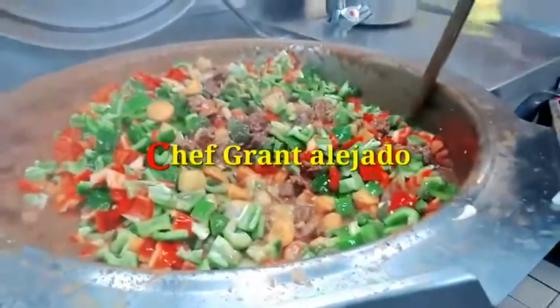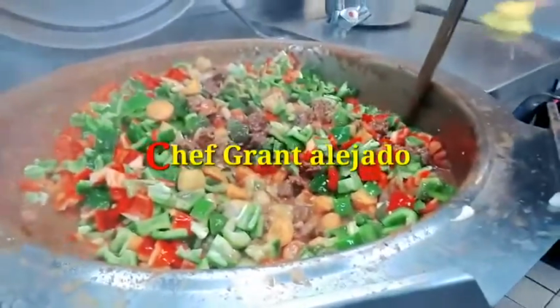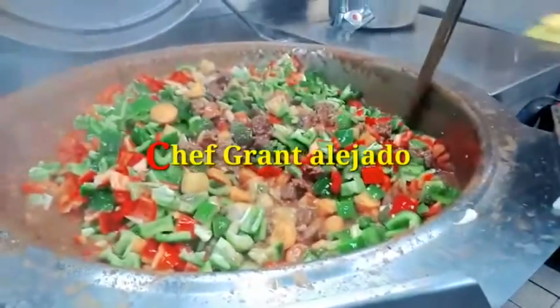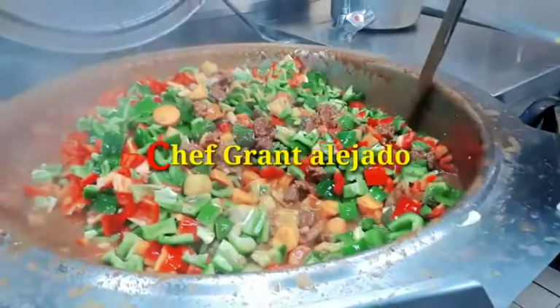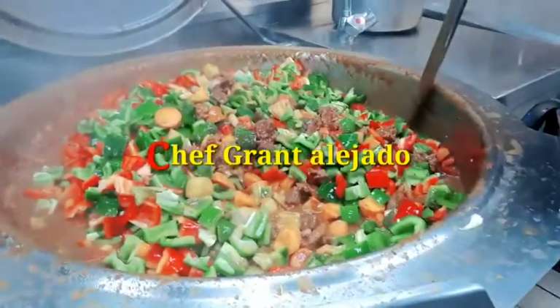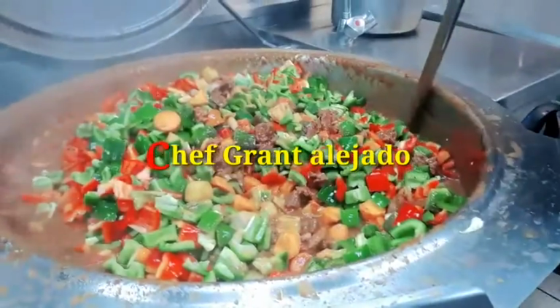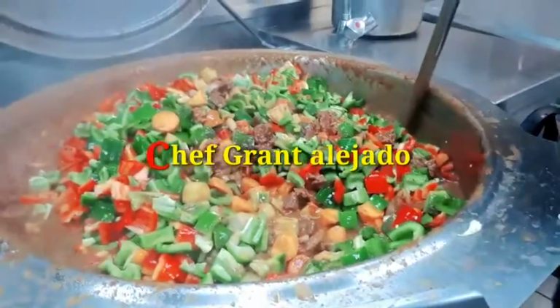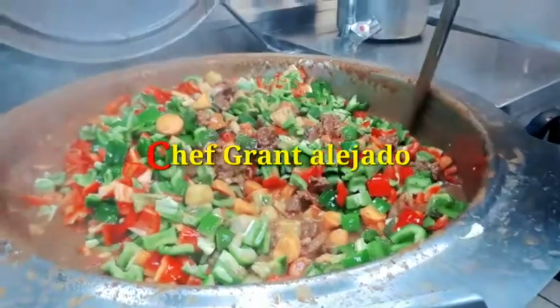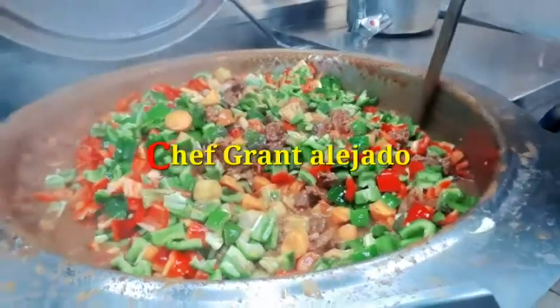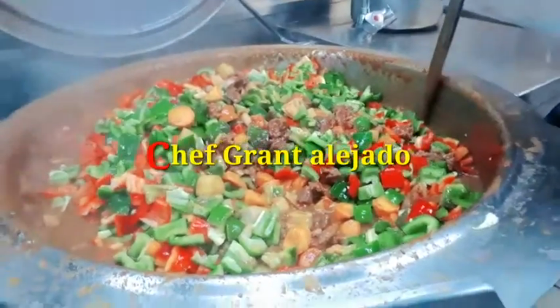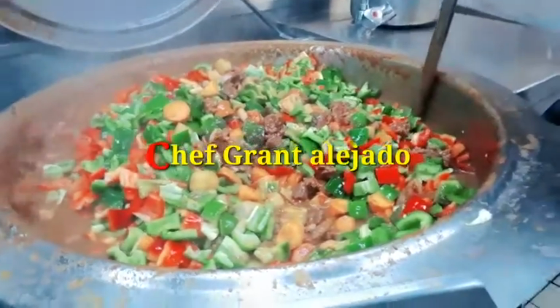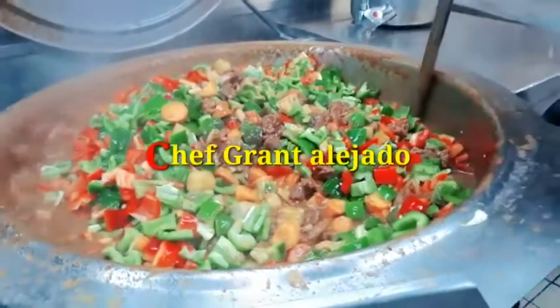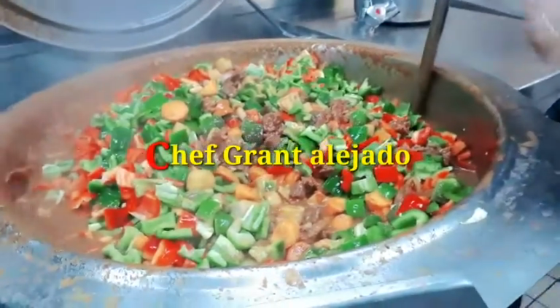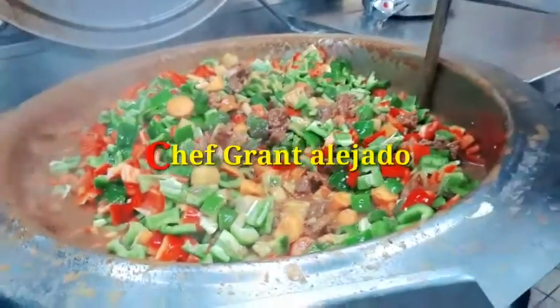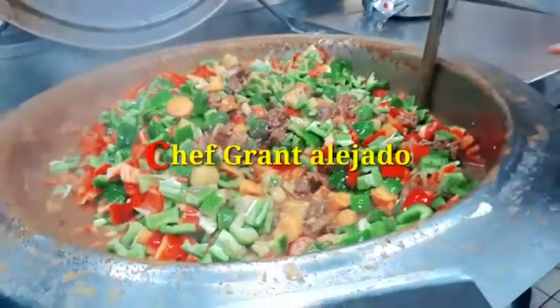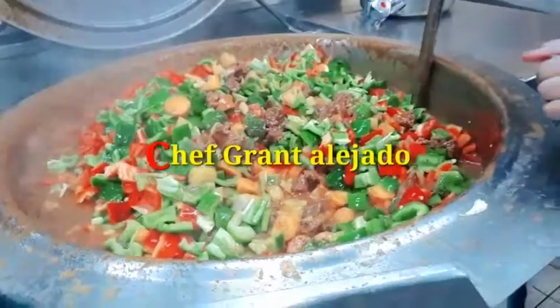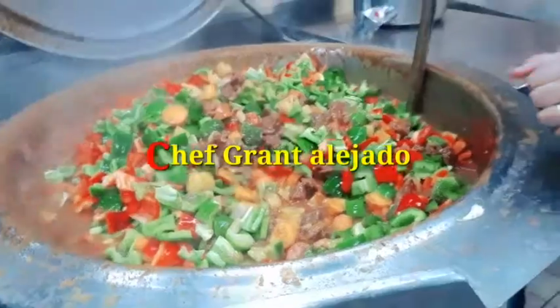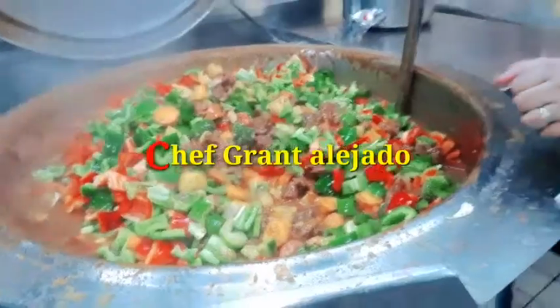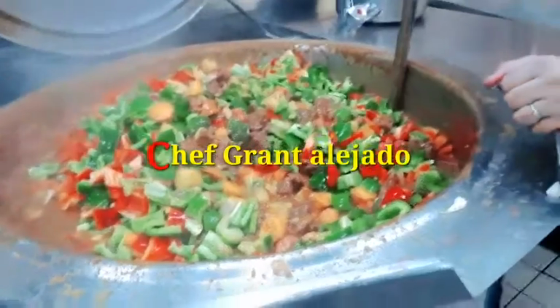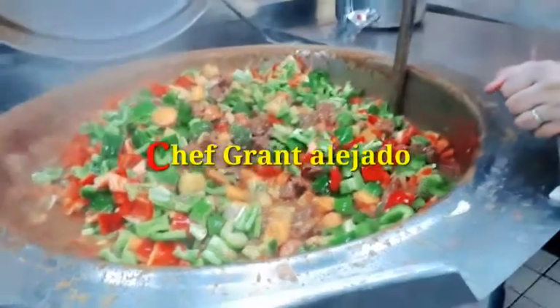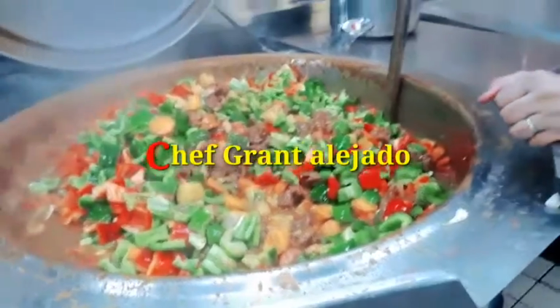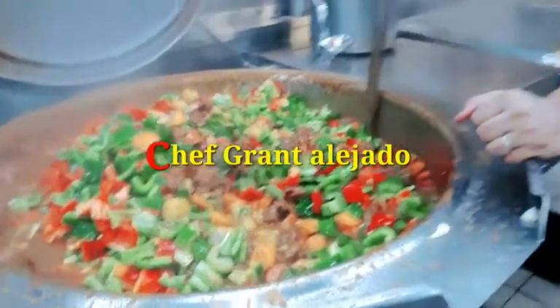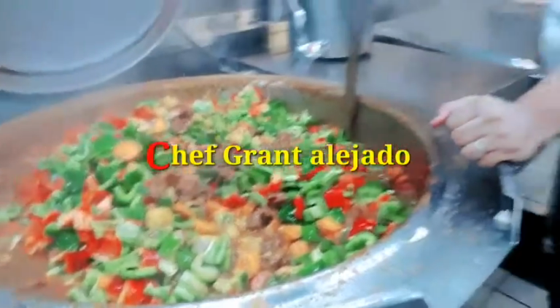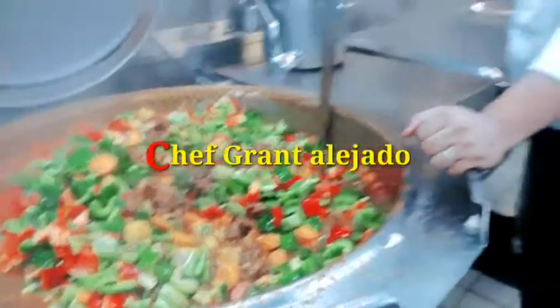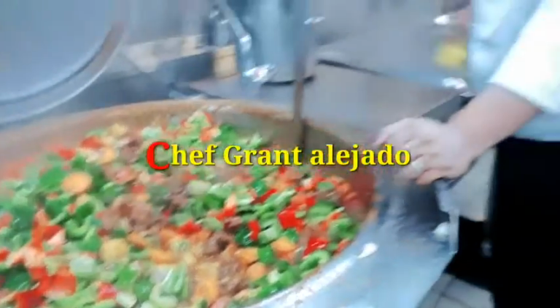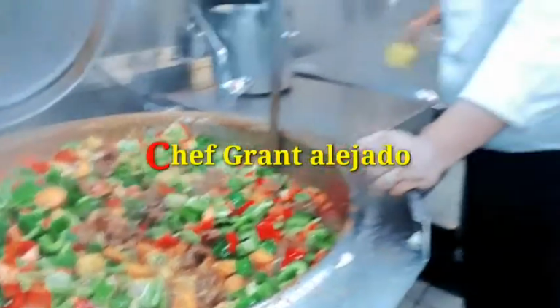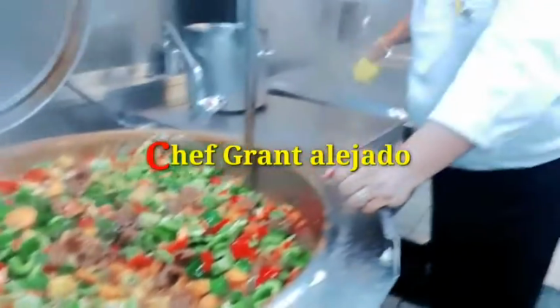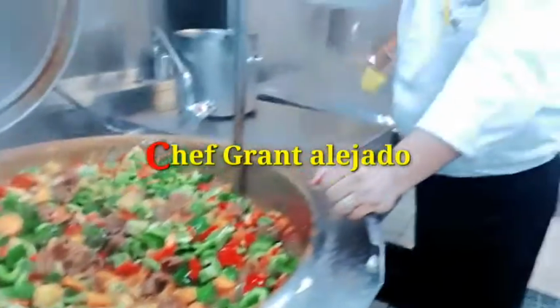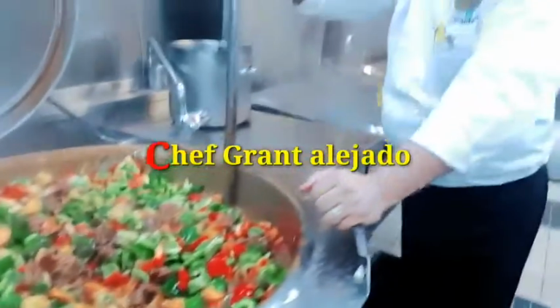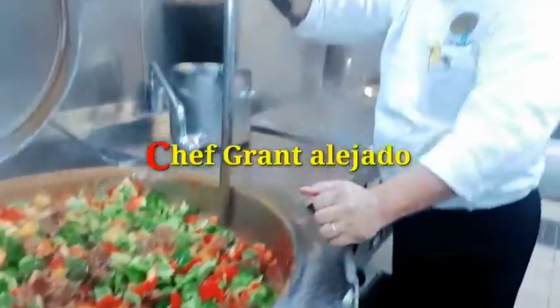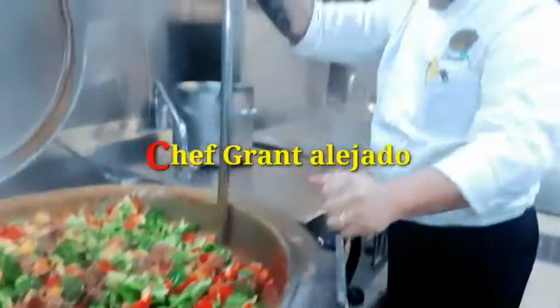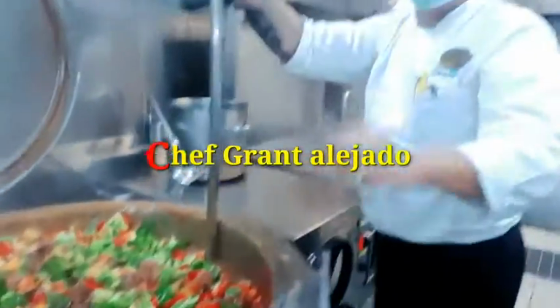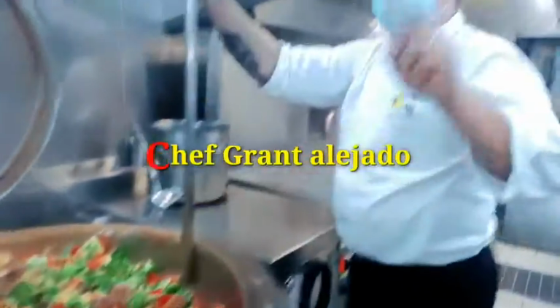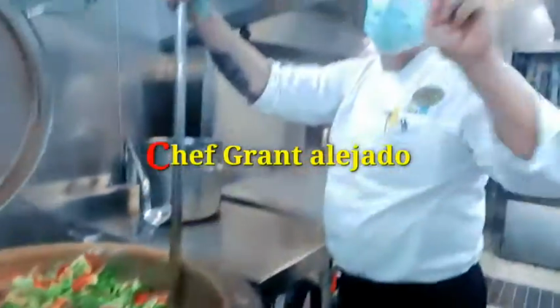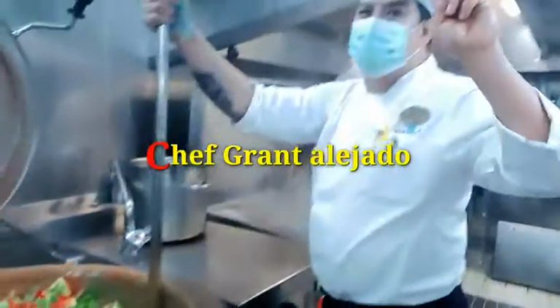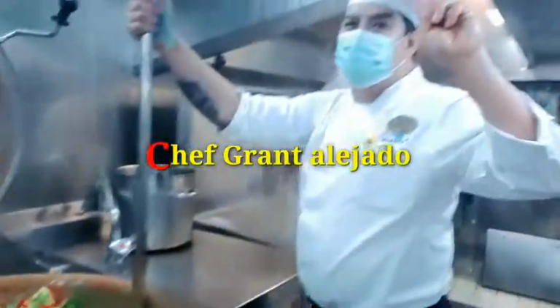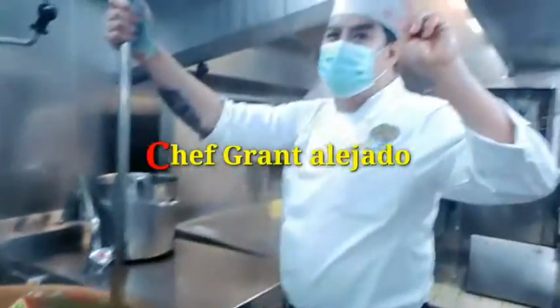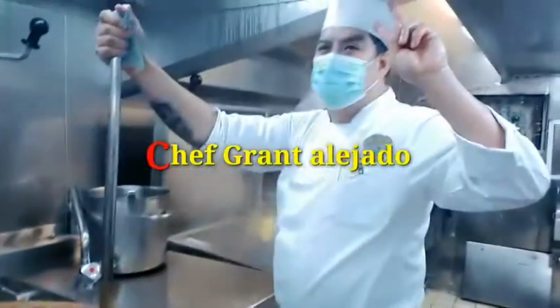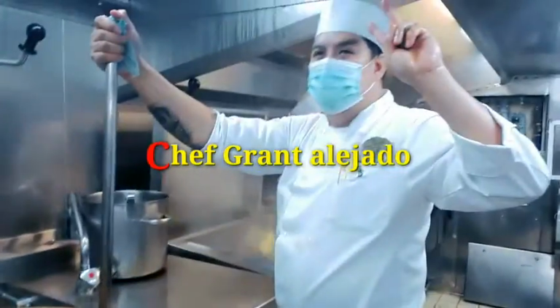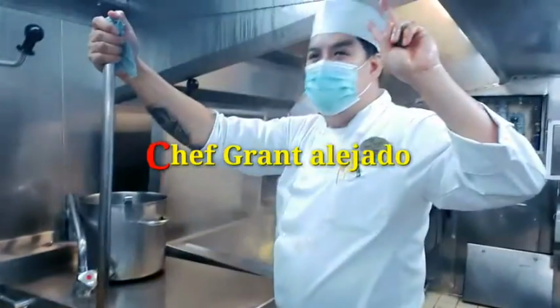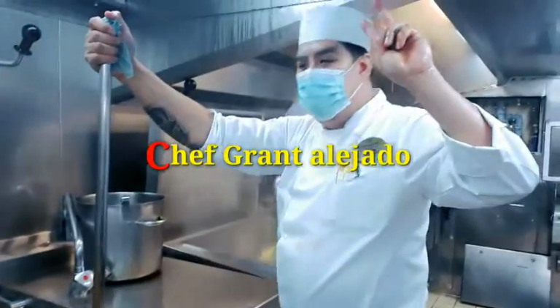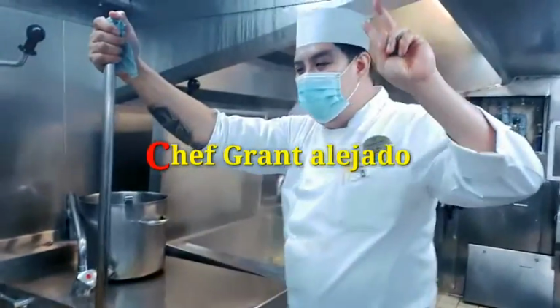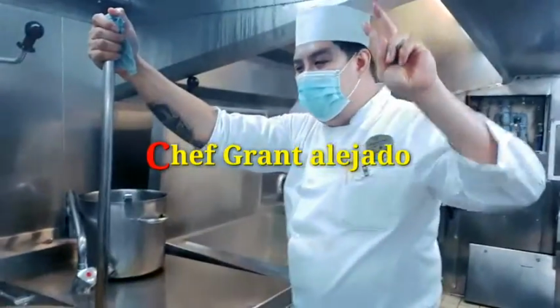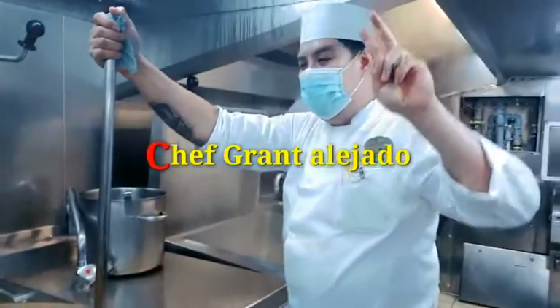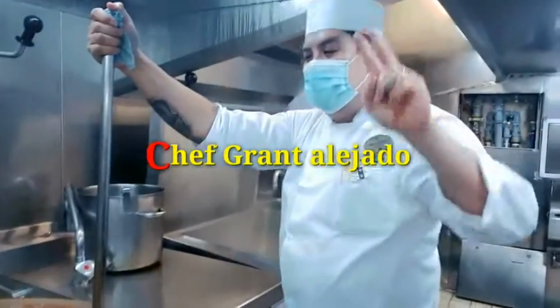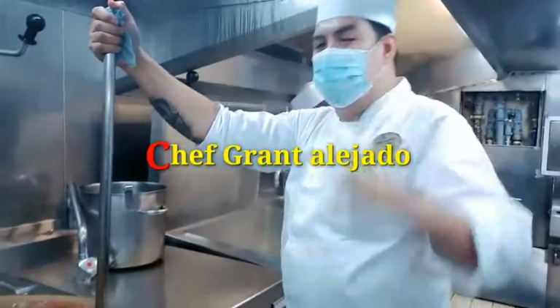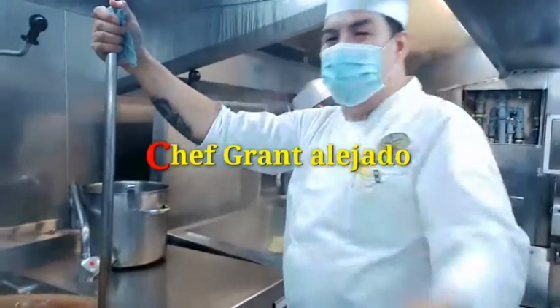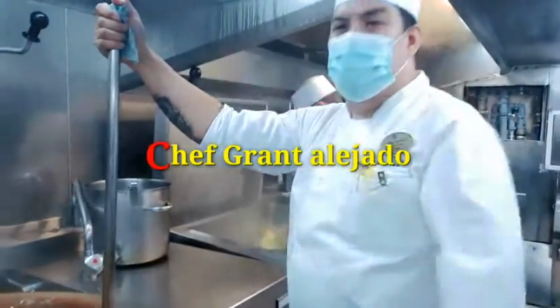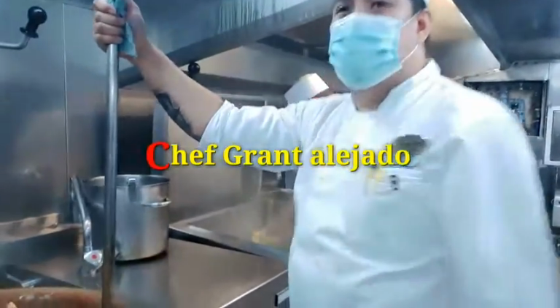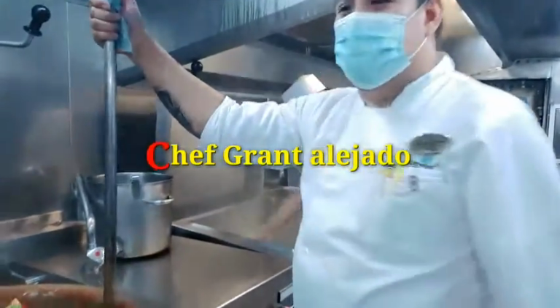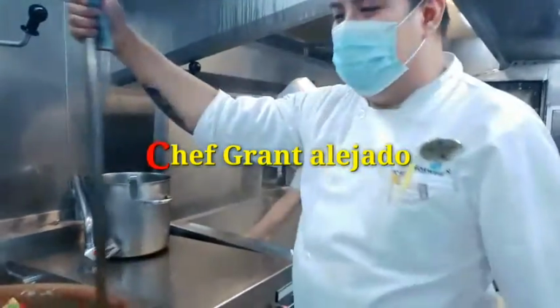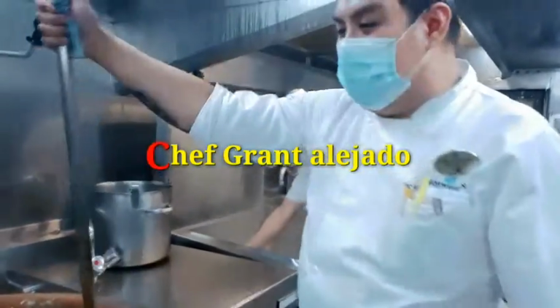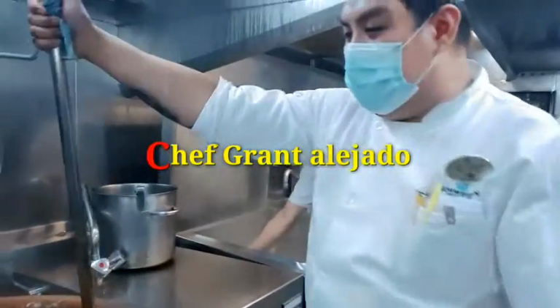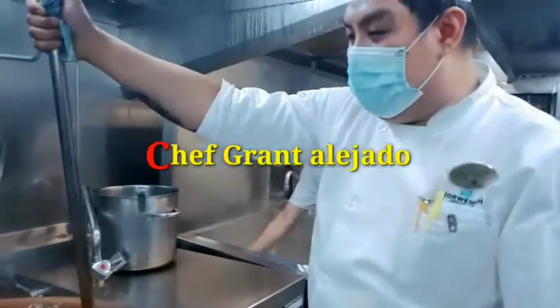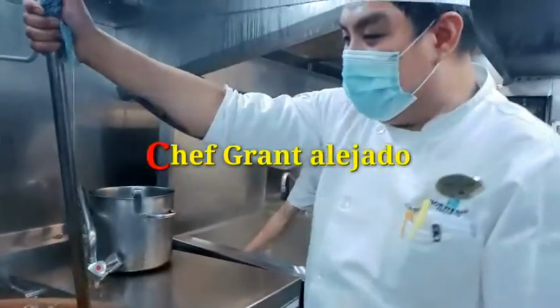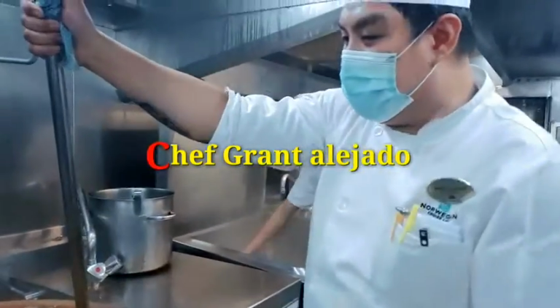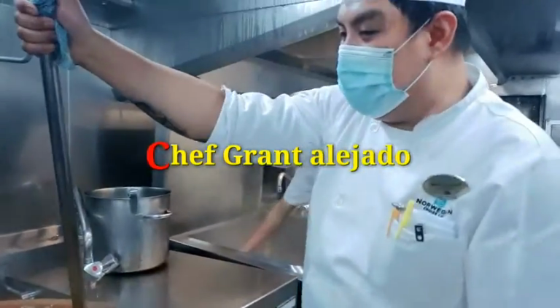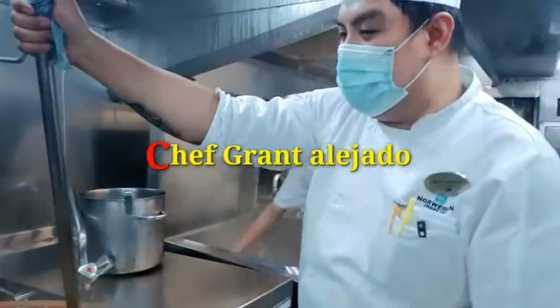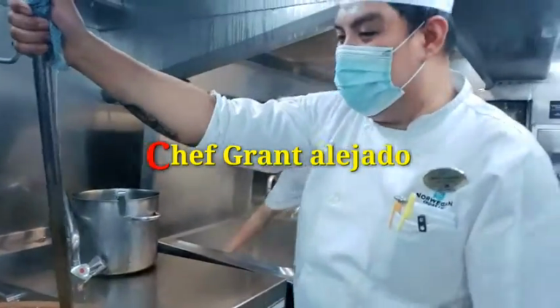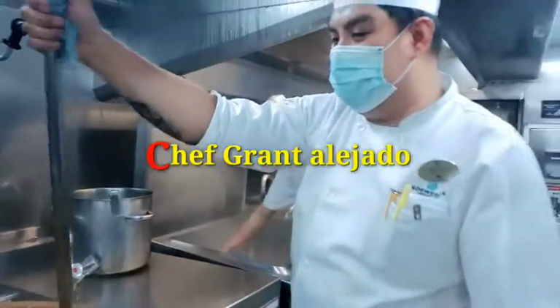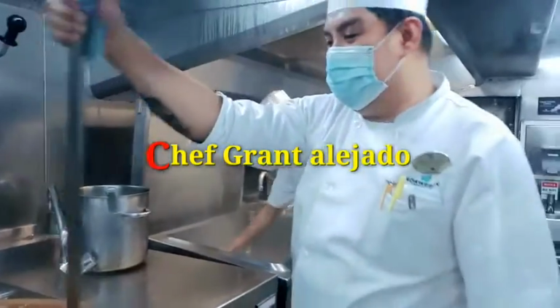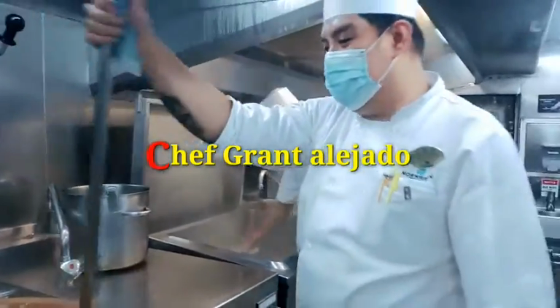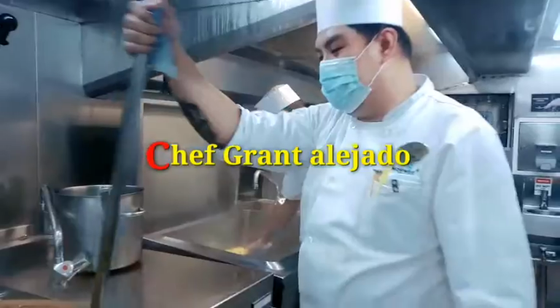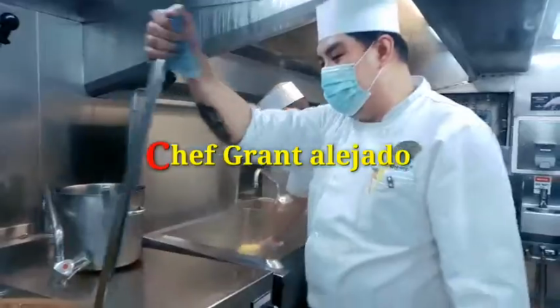And now, ladies and gentlemen, please welcome our Mr. Chef — Chef Grand, chef from the world!